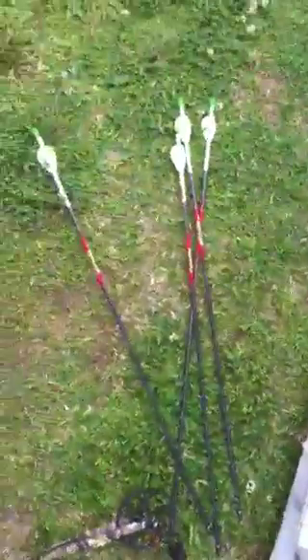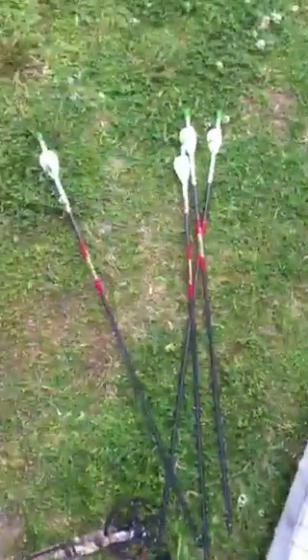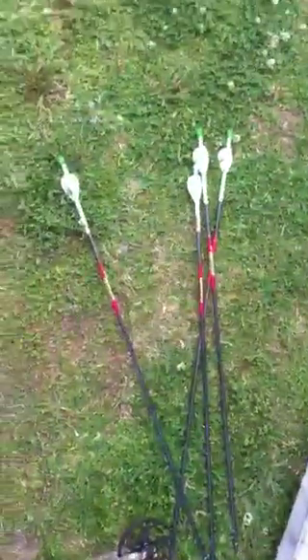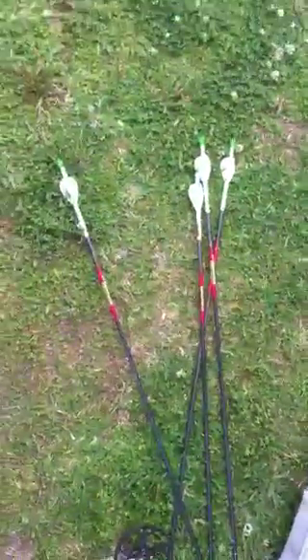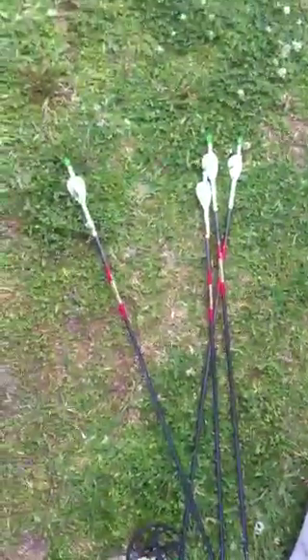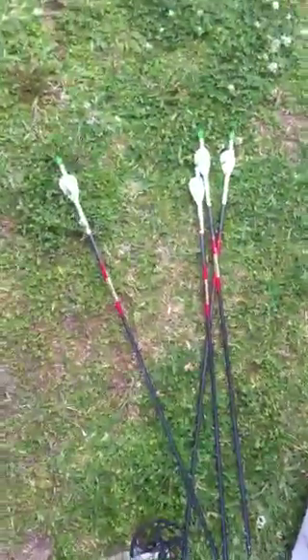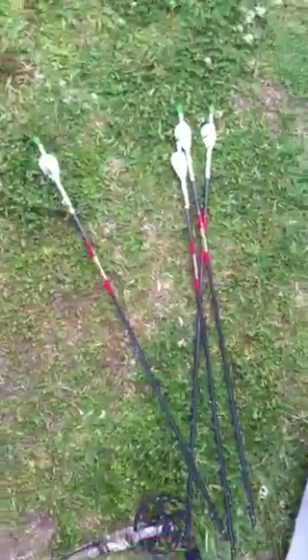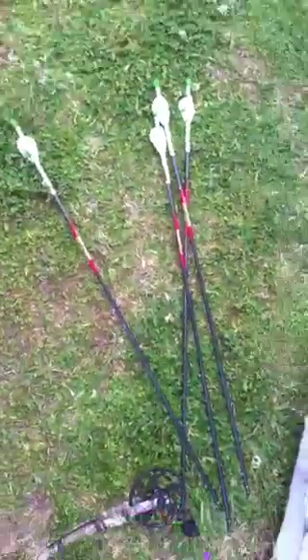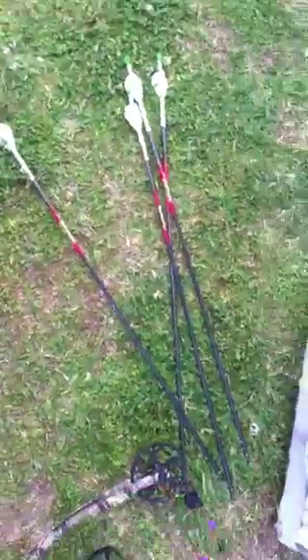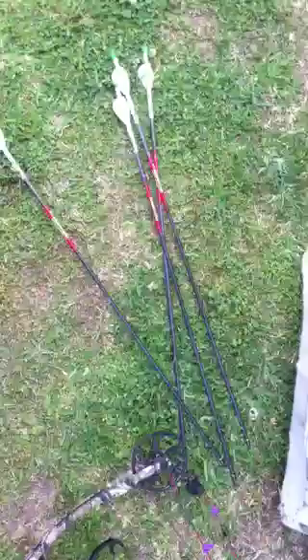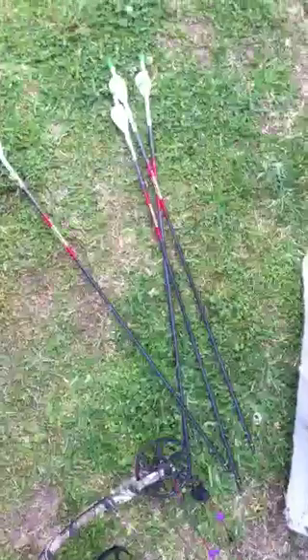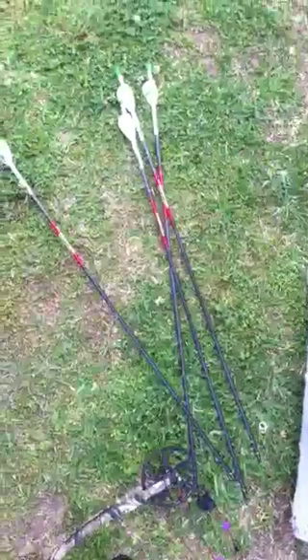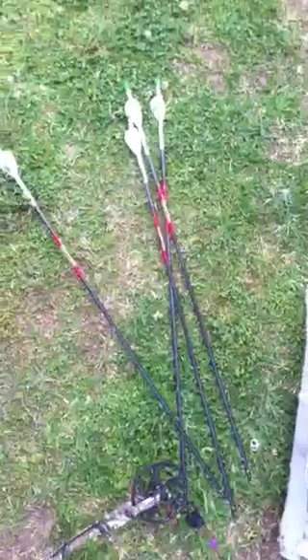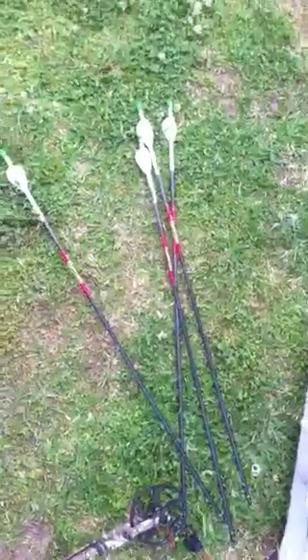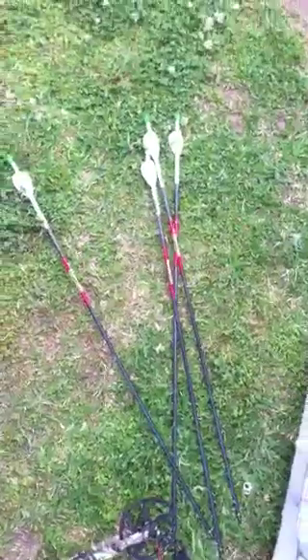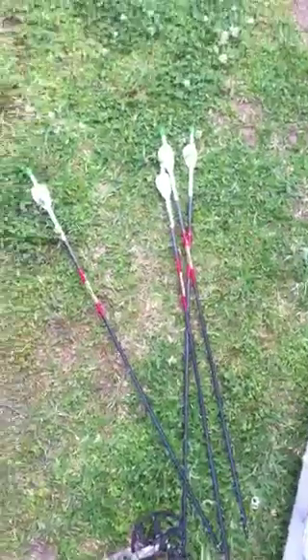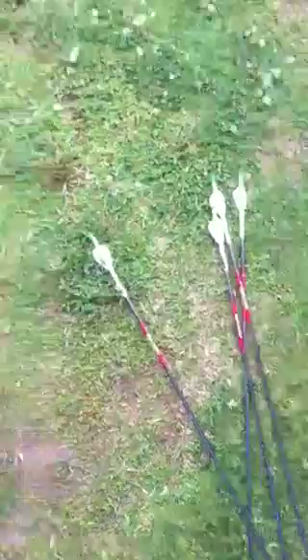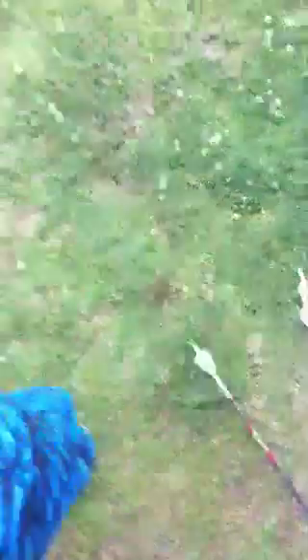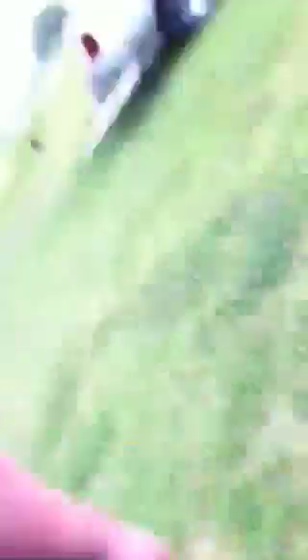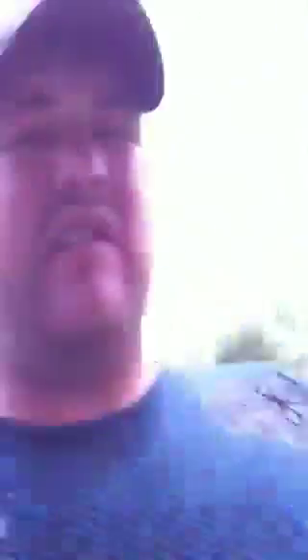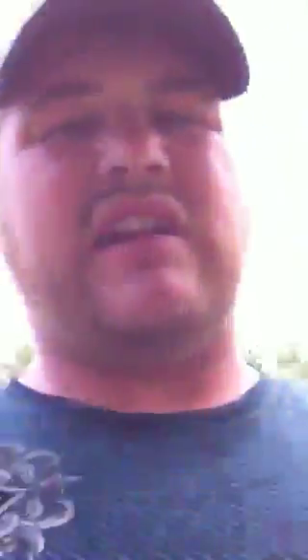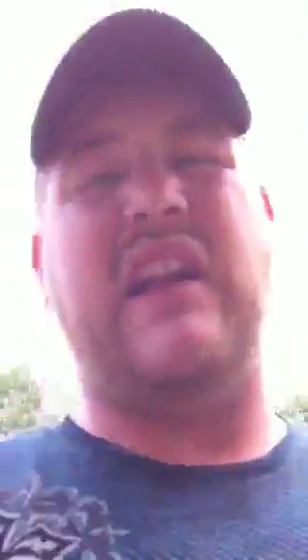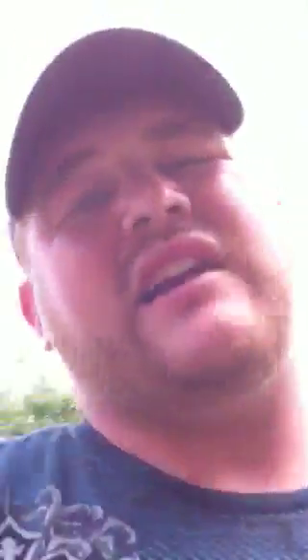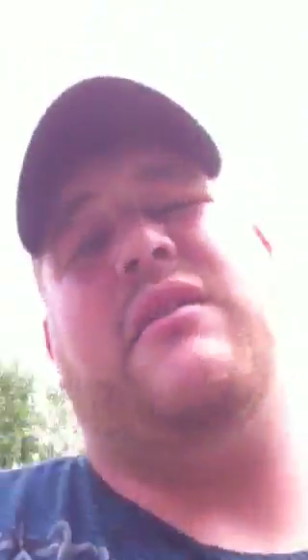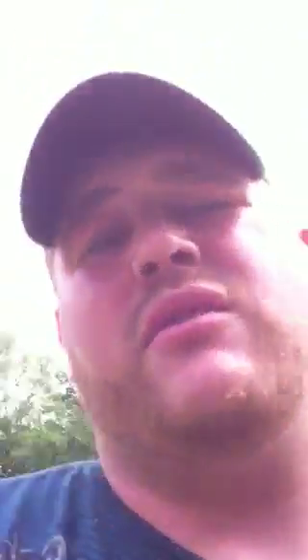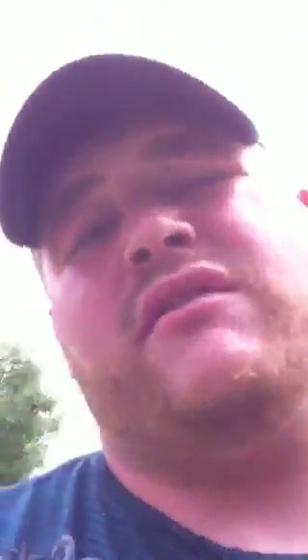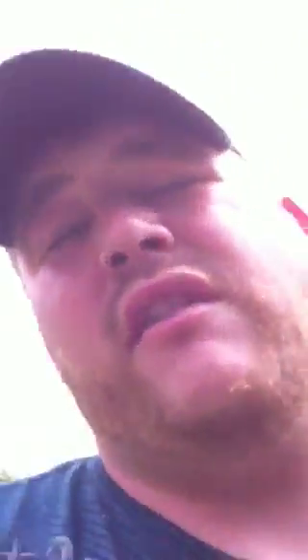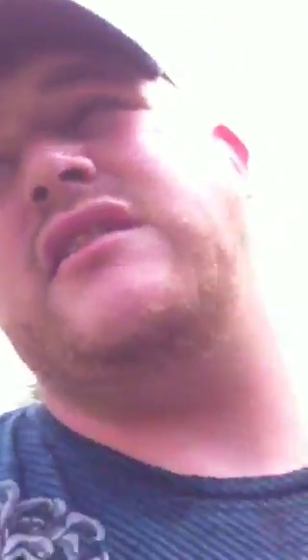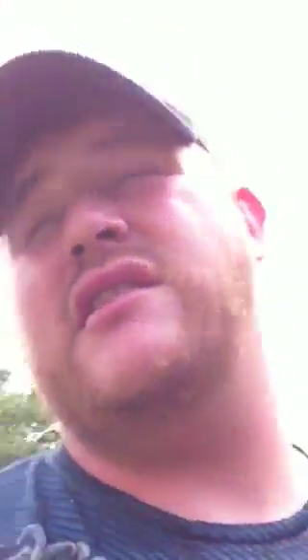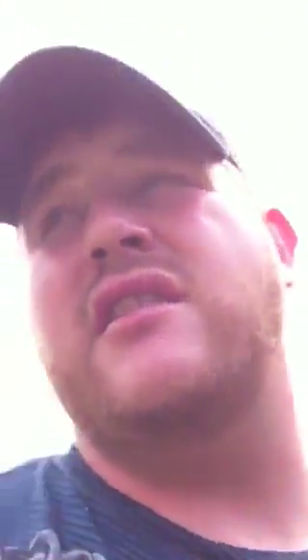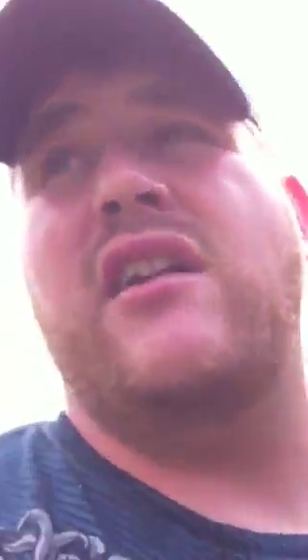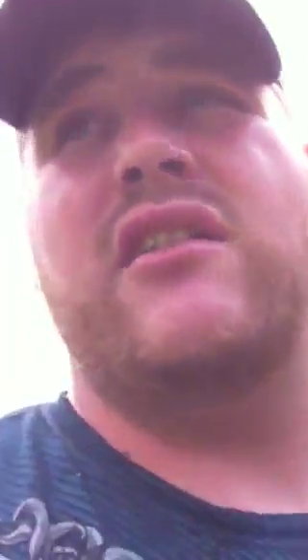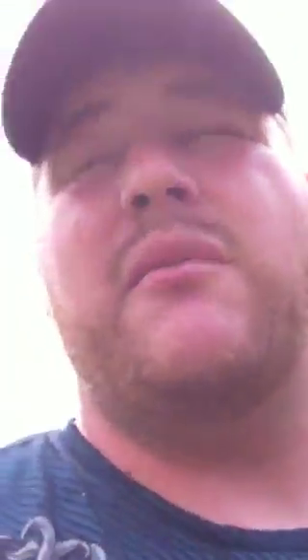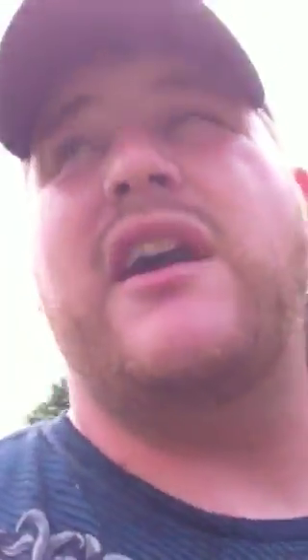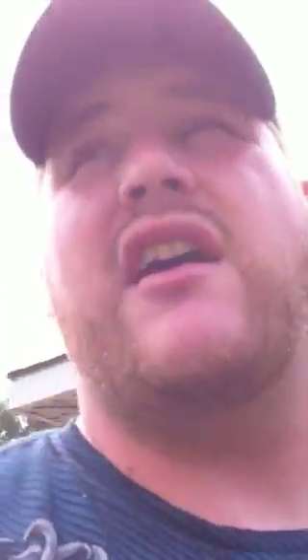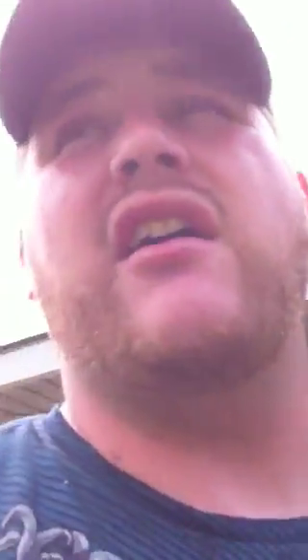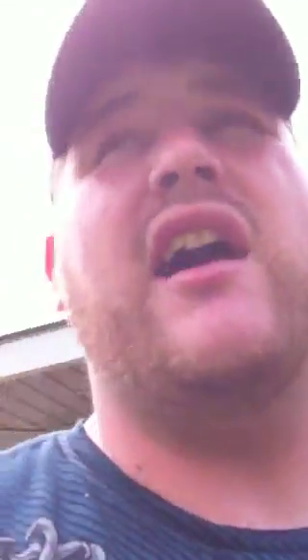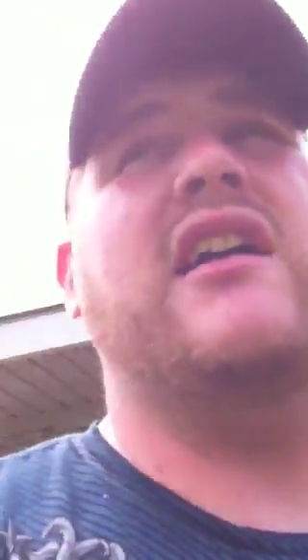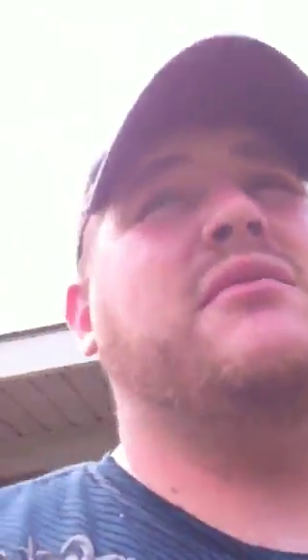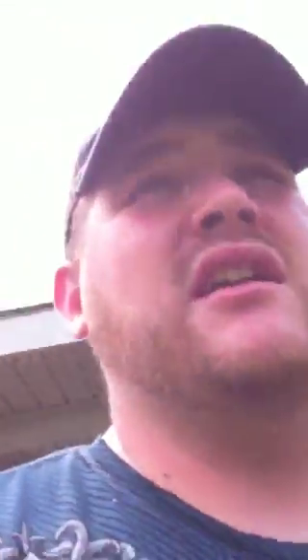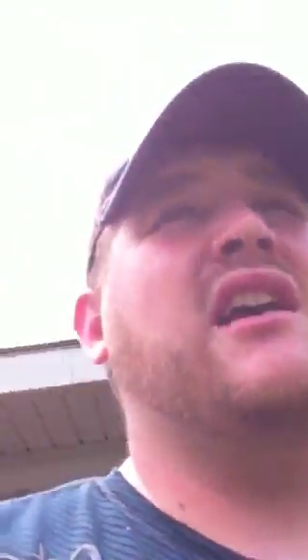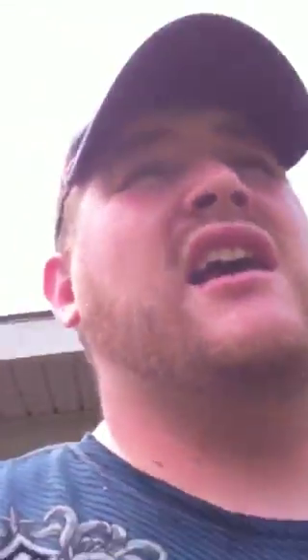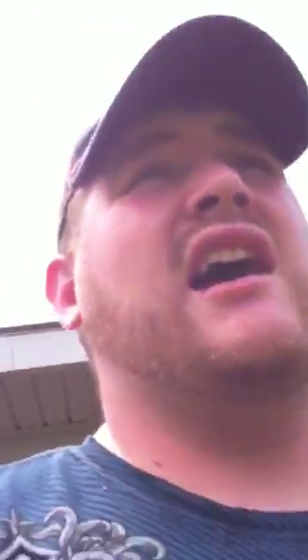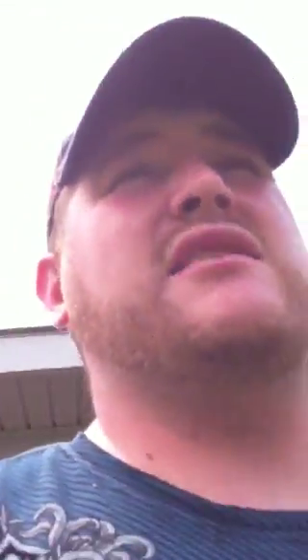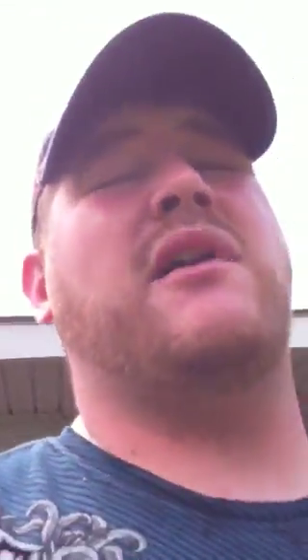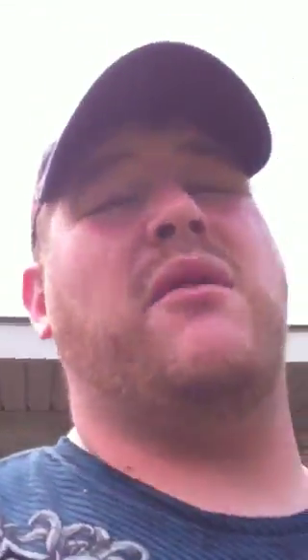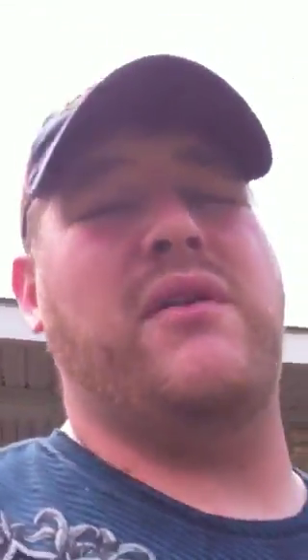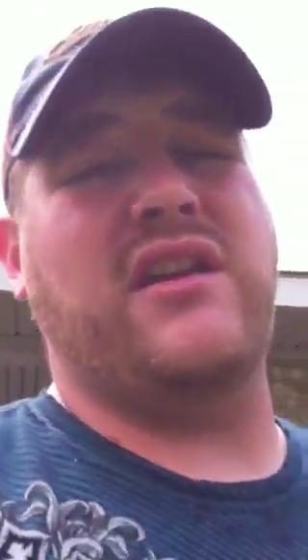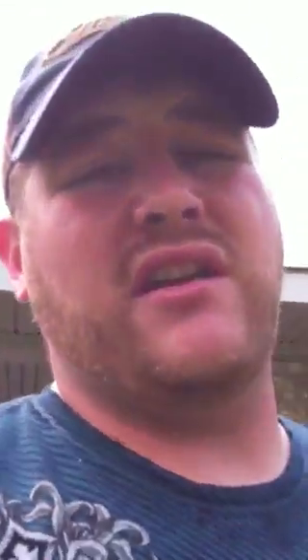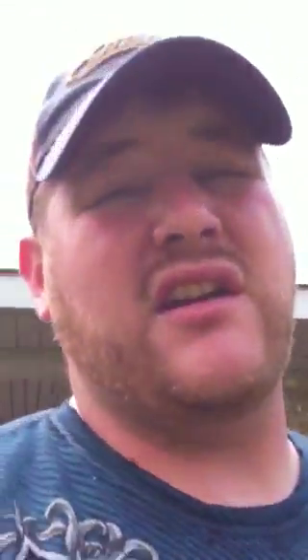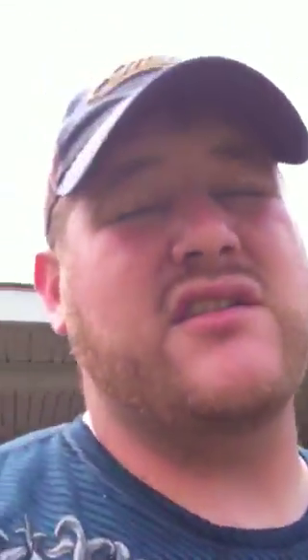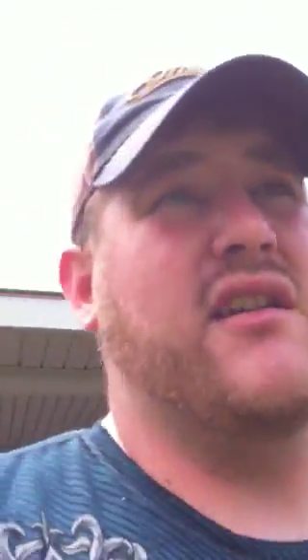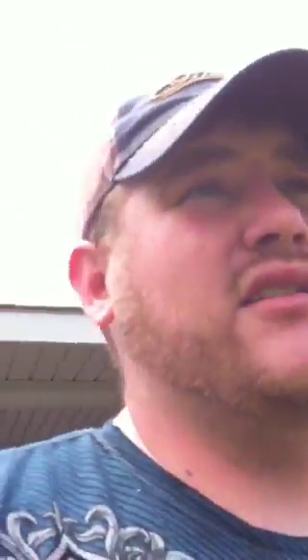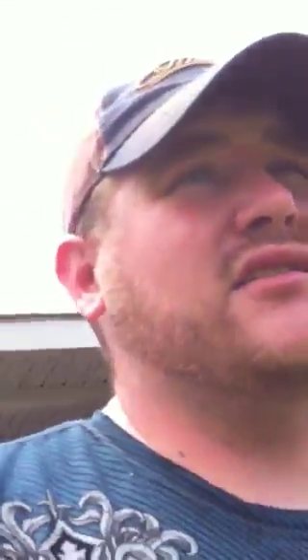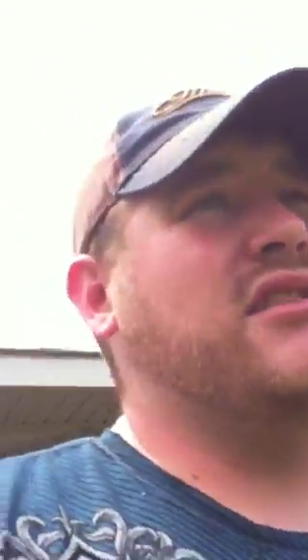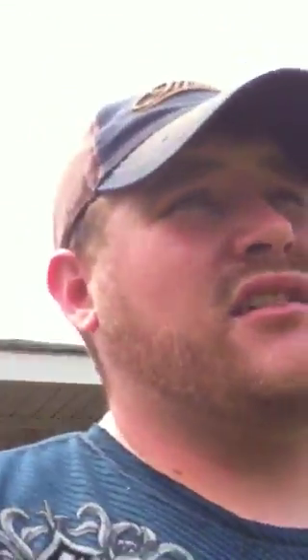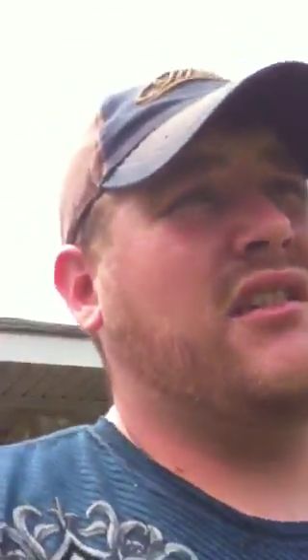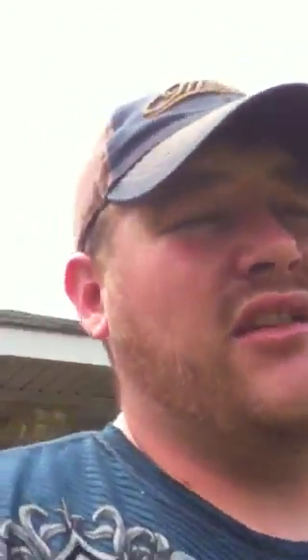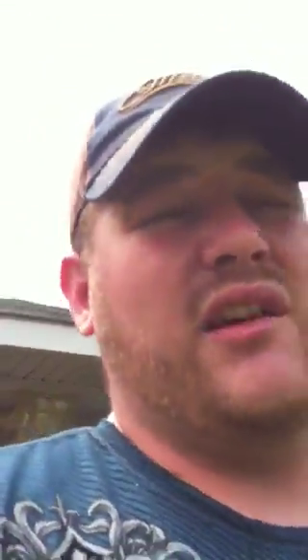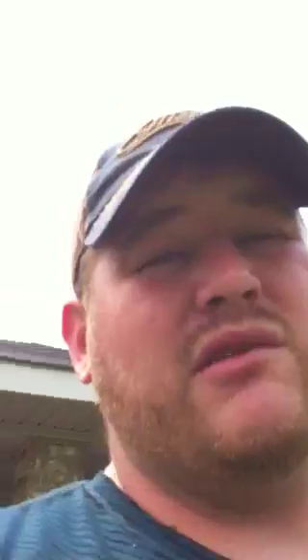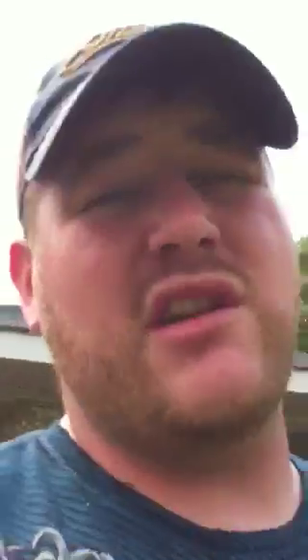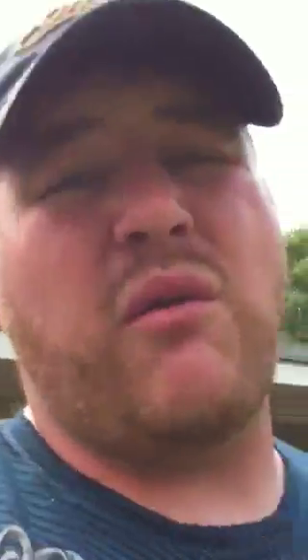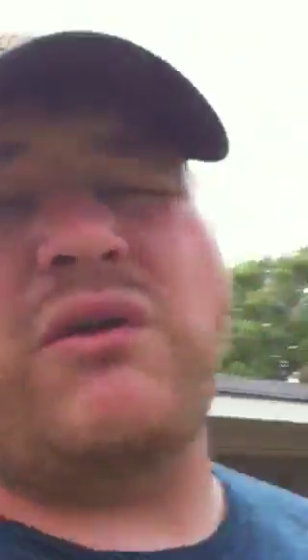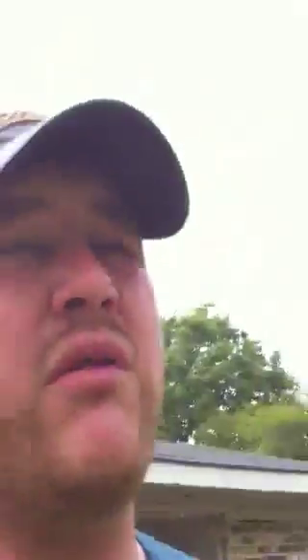Some Easton arrows with quick fletchers on it. I like them quick fletchers. I don't know about y'all, but that's my opinion — y'all think what y'all want.